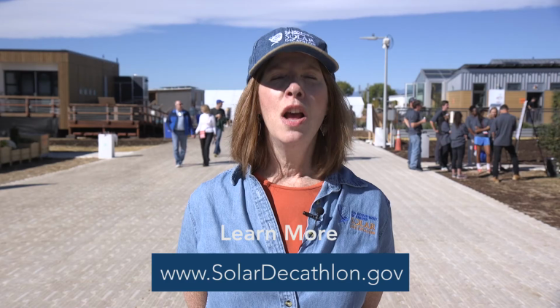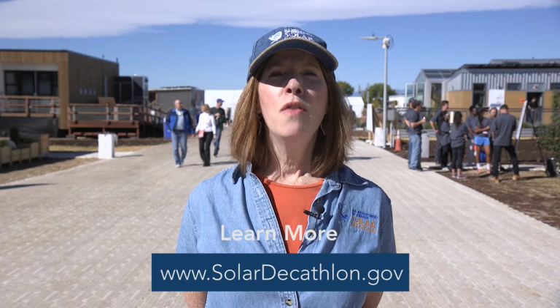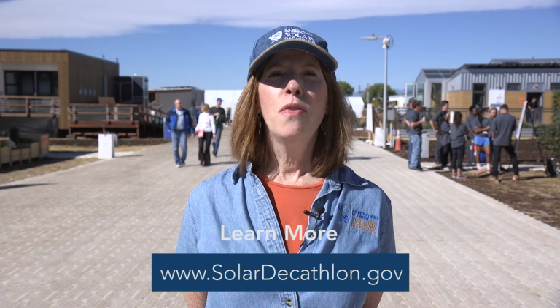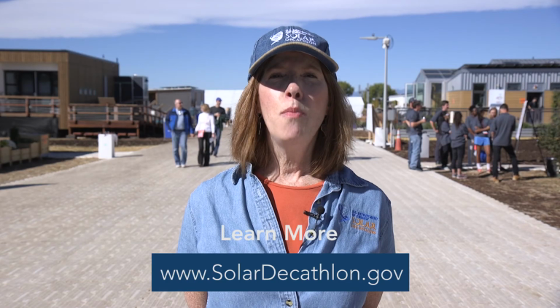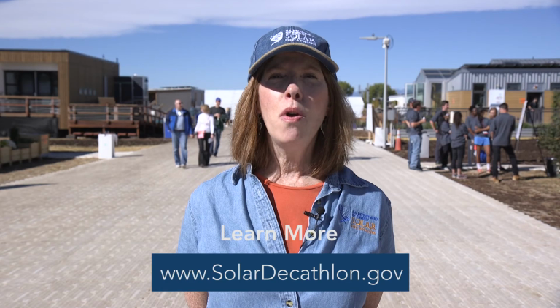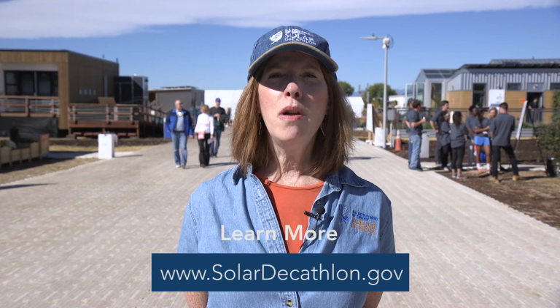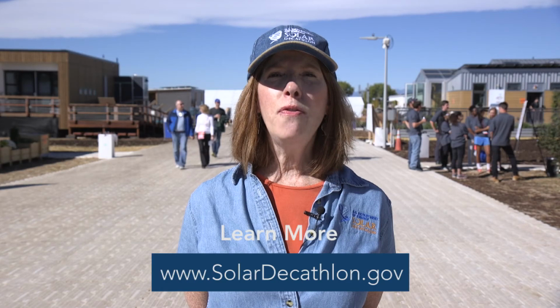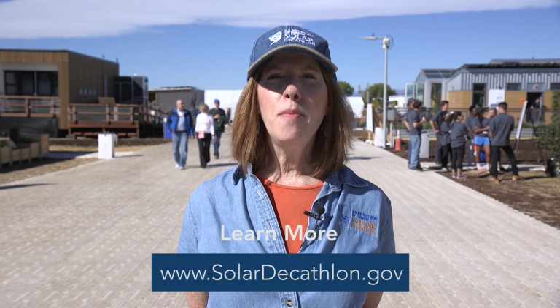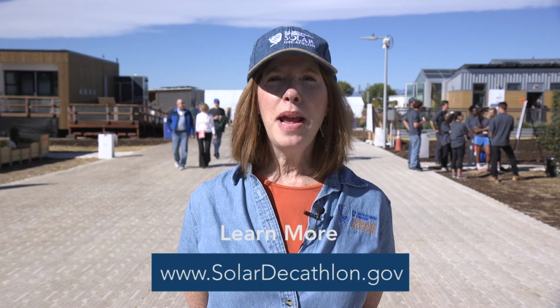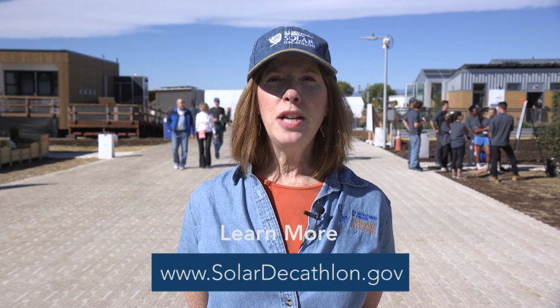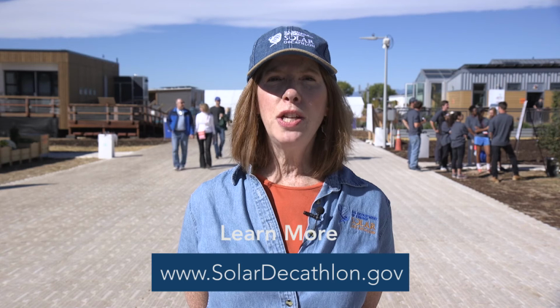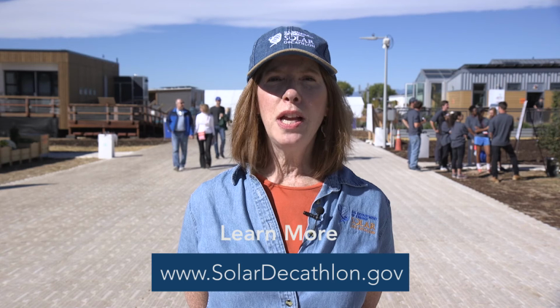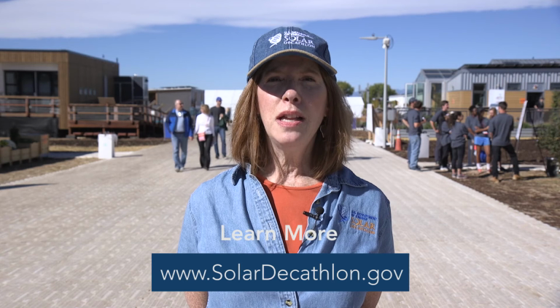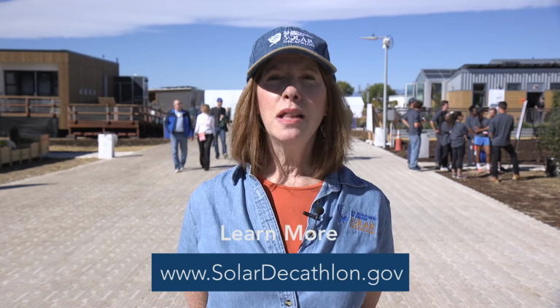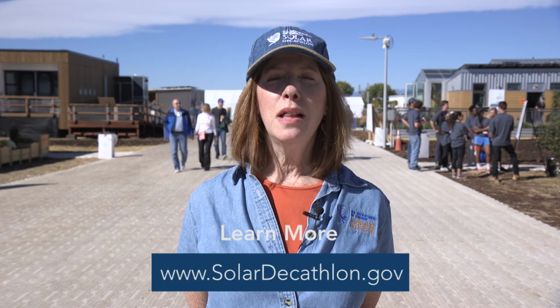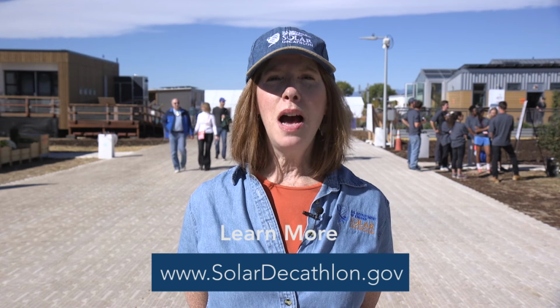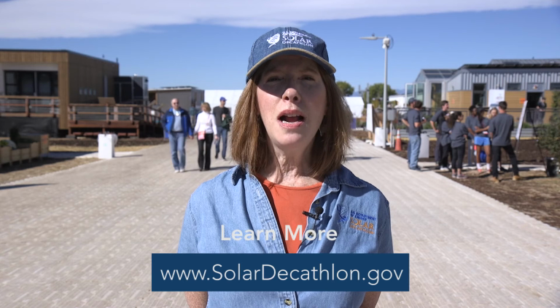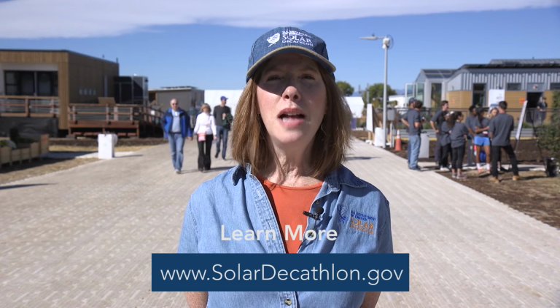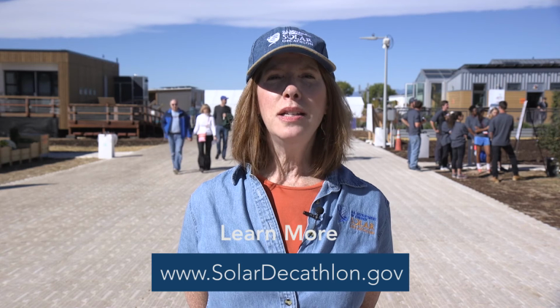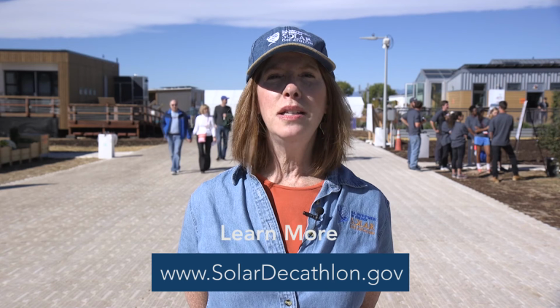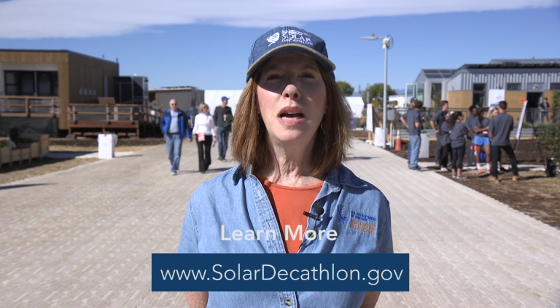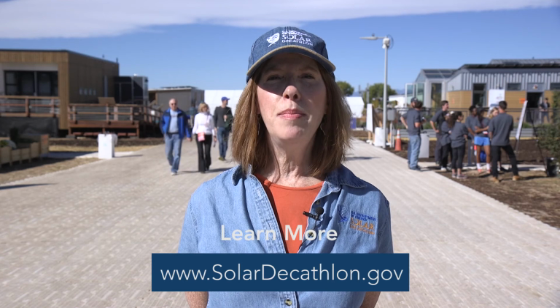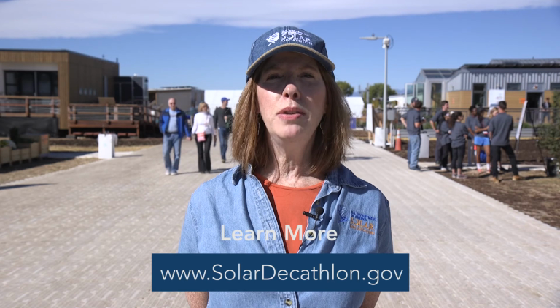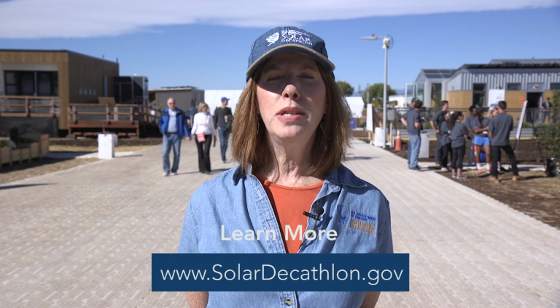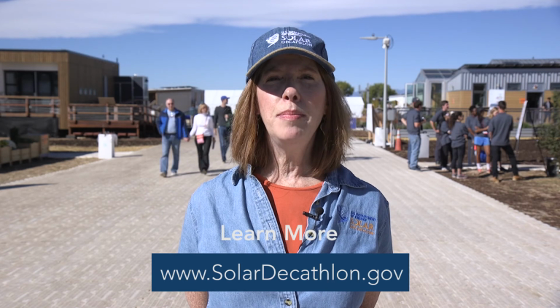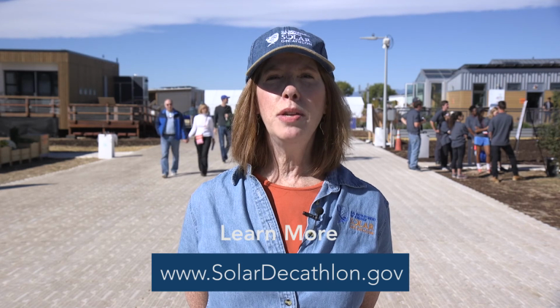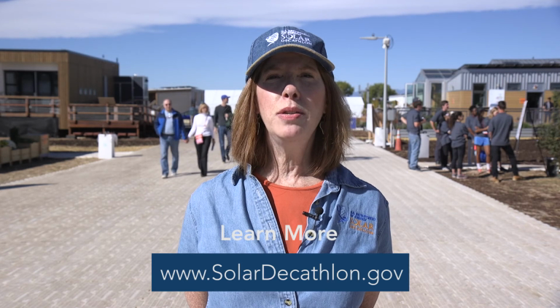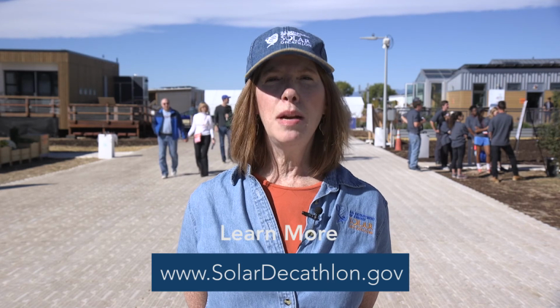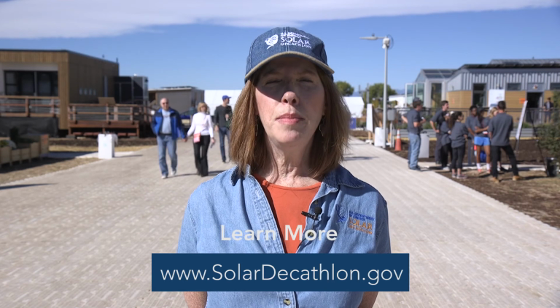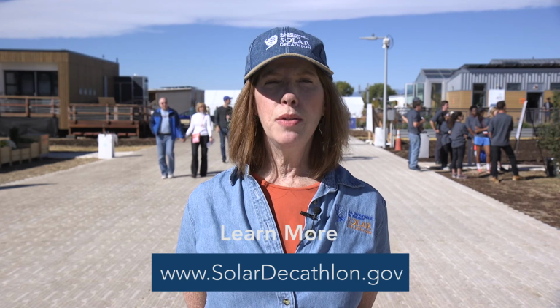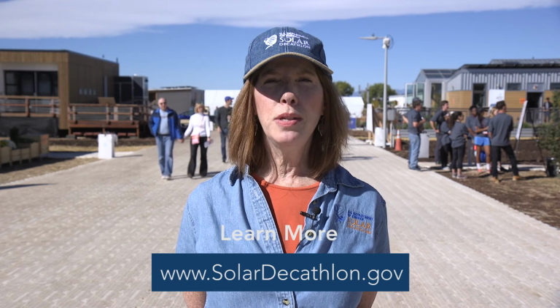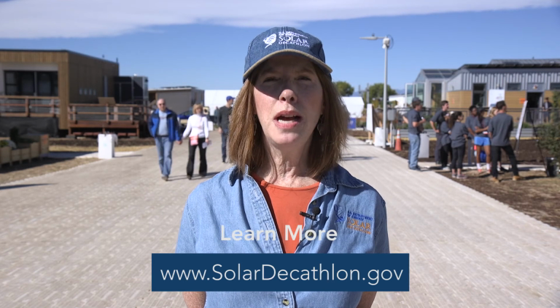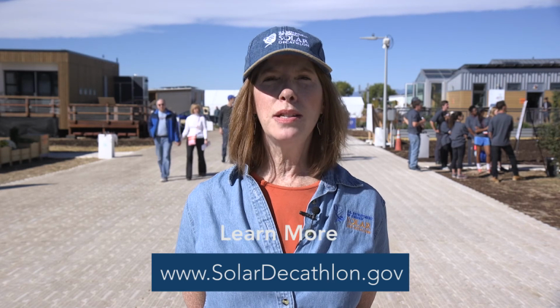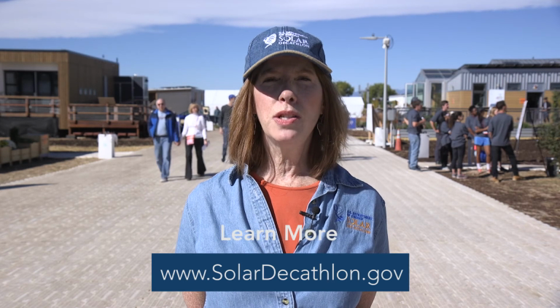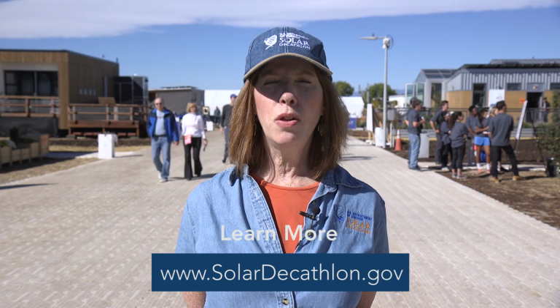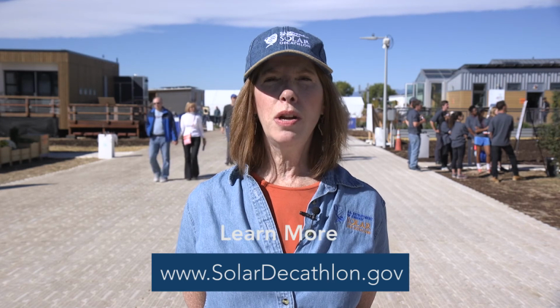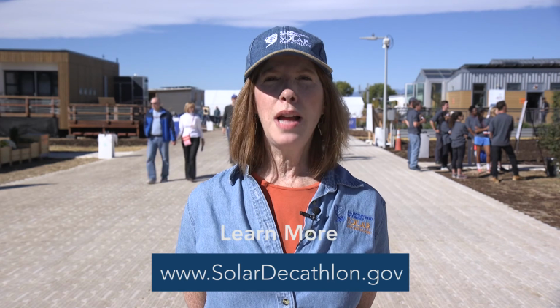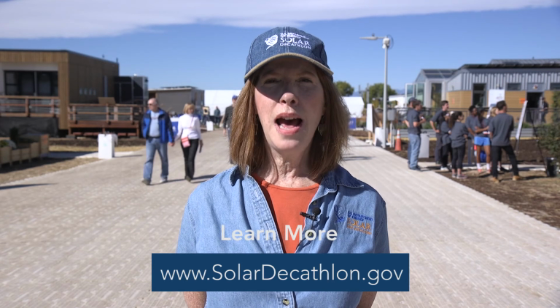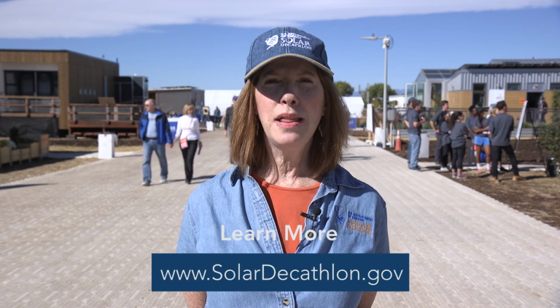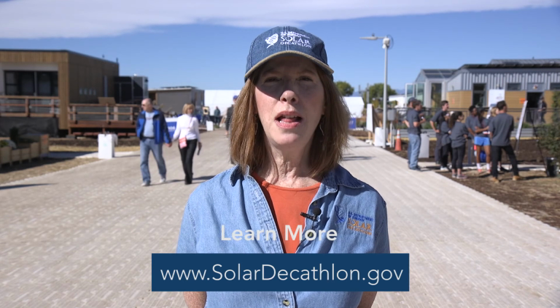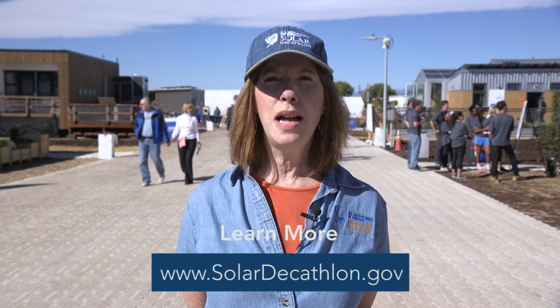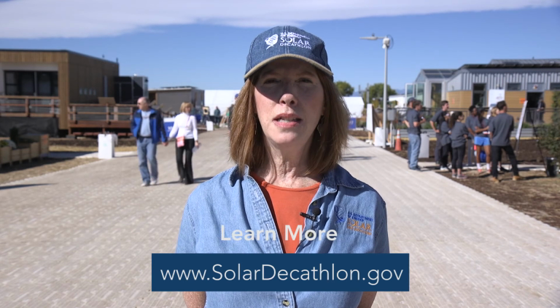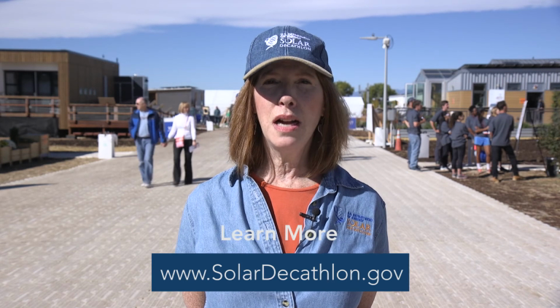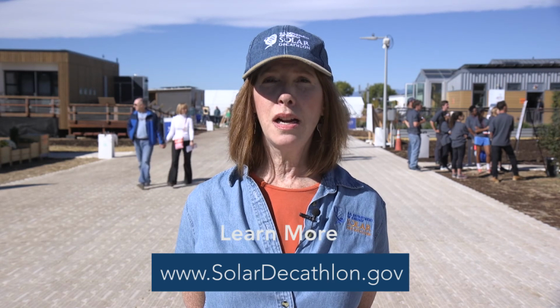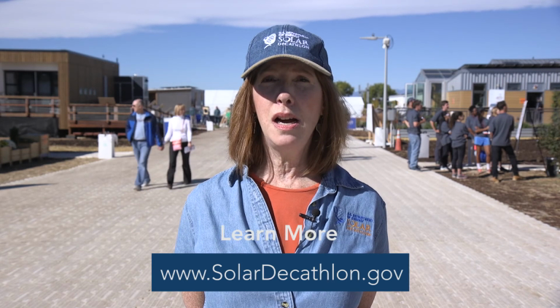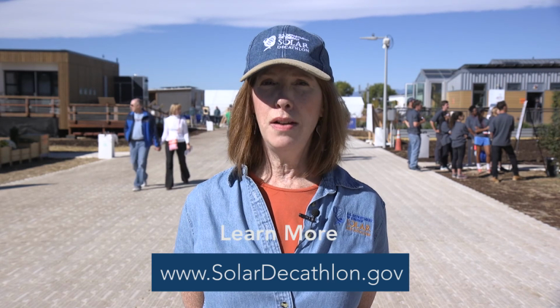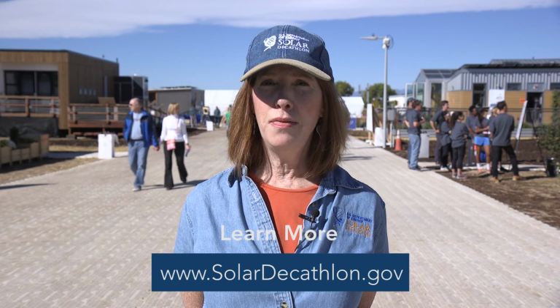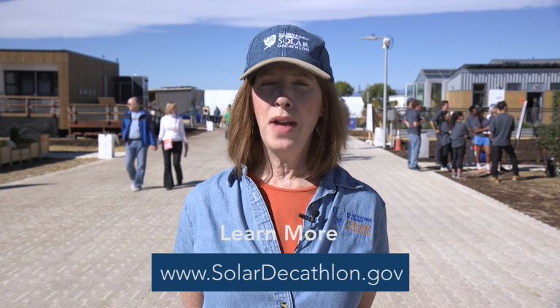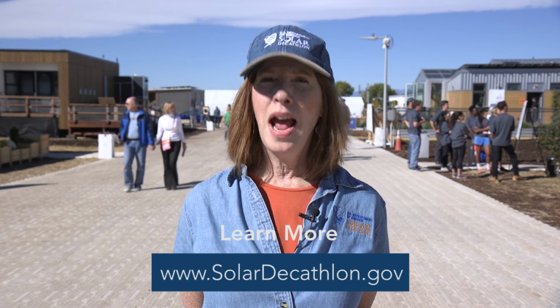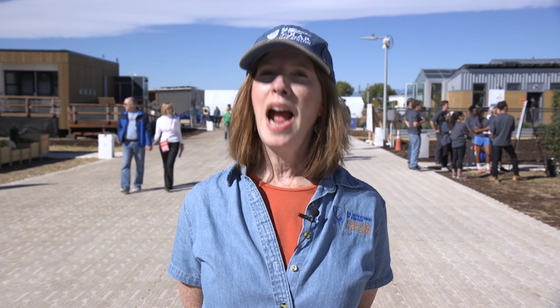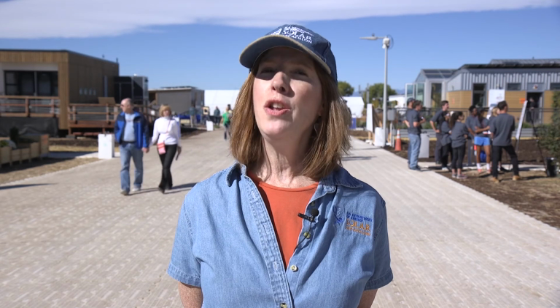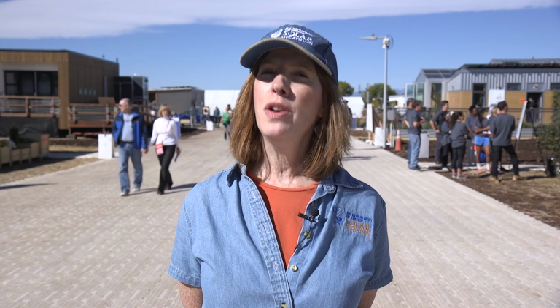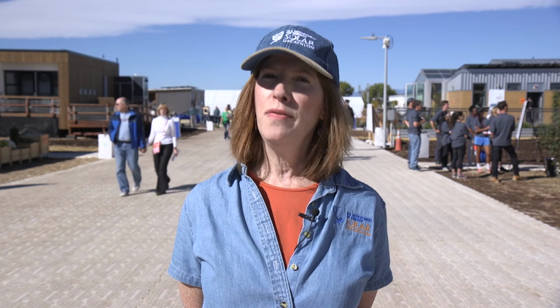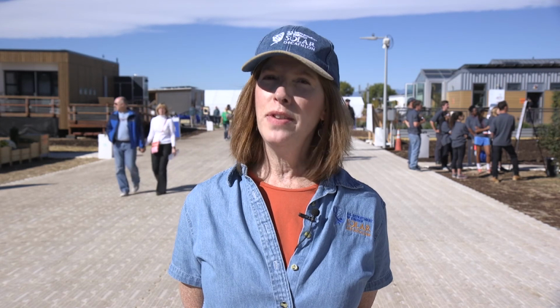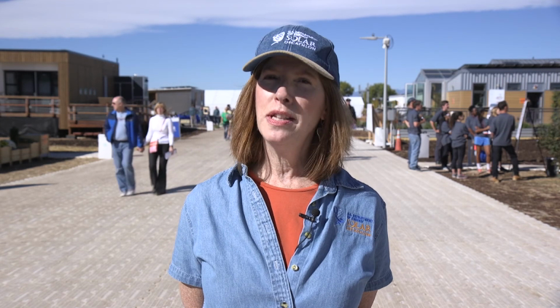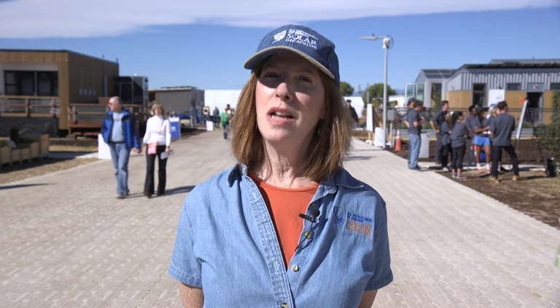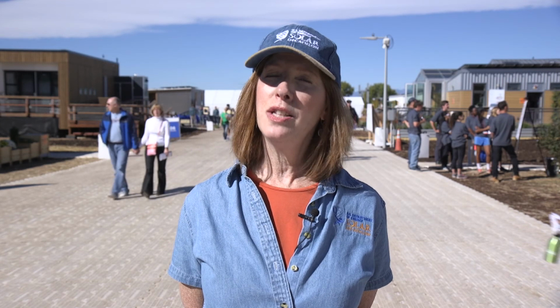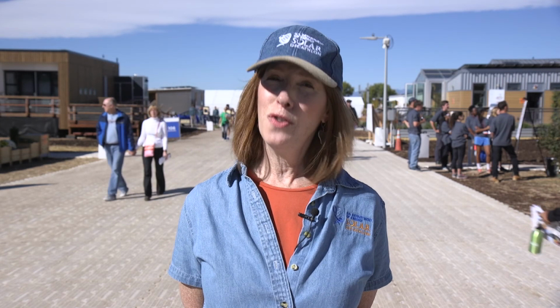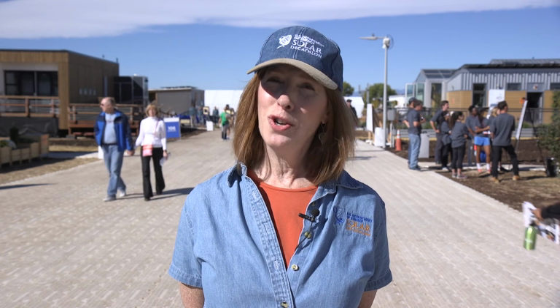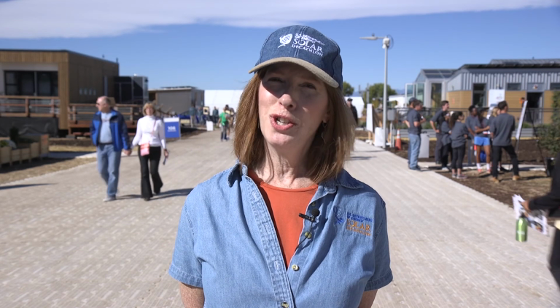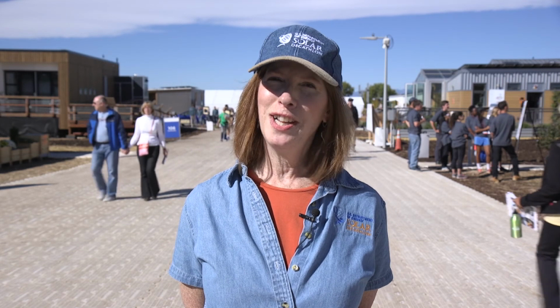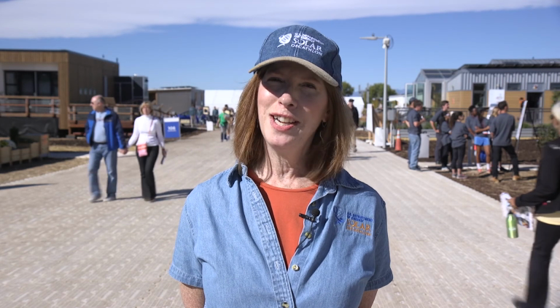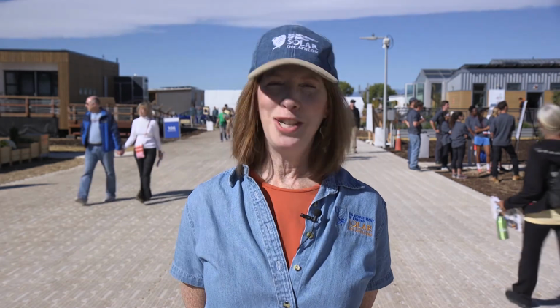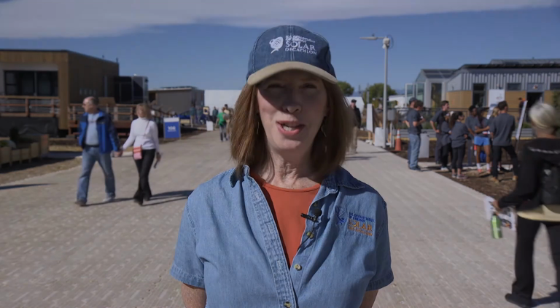For more information, log on to www.SolarDecathlon.gov, and you can visit us virtually too.